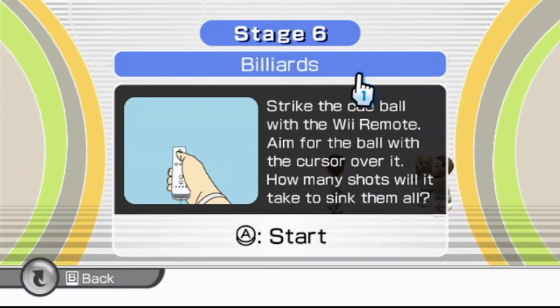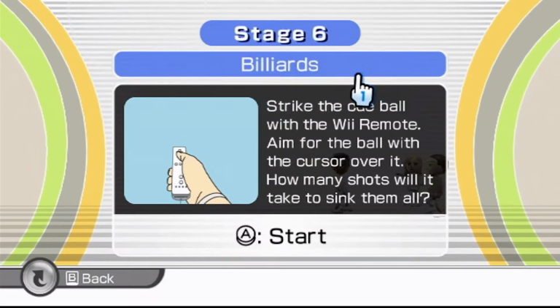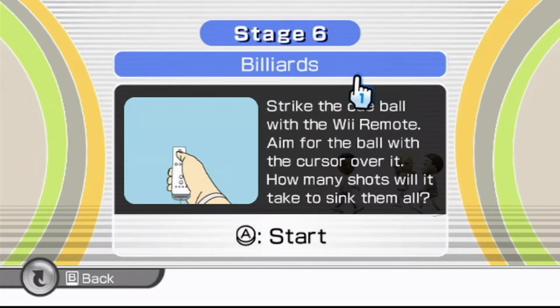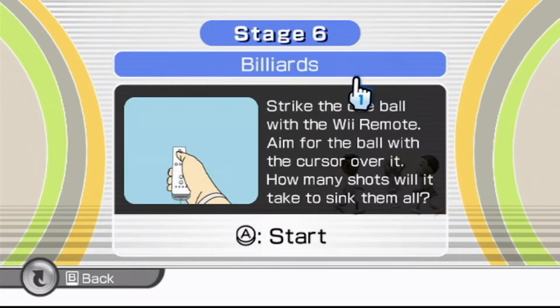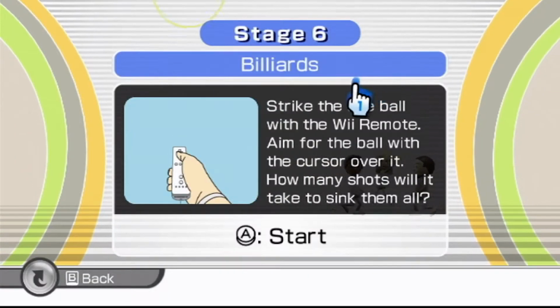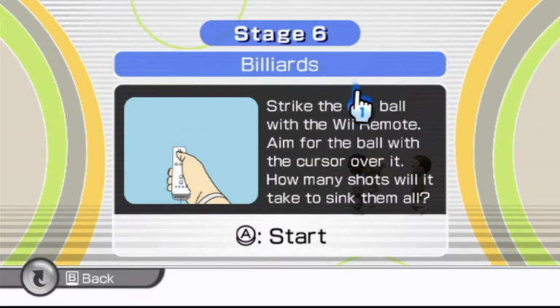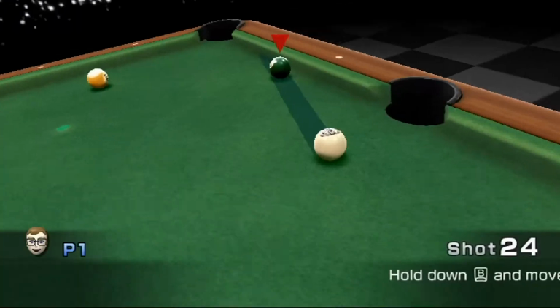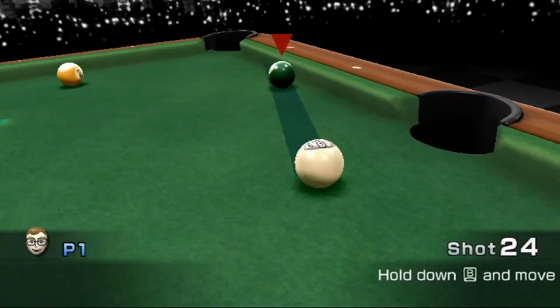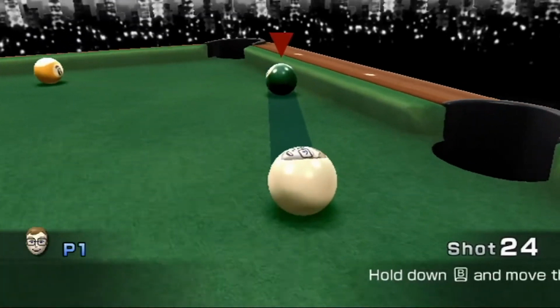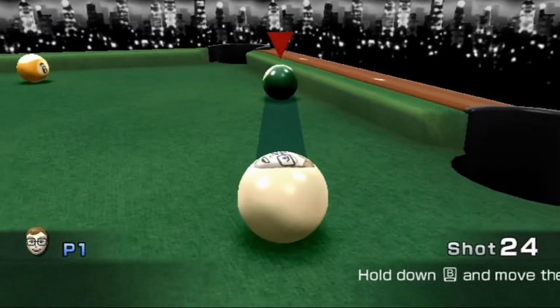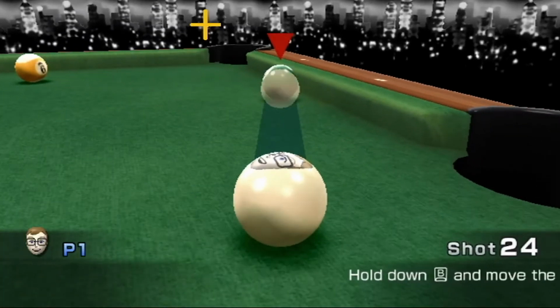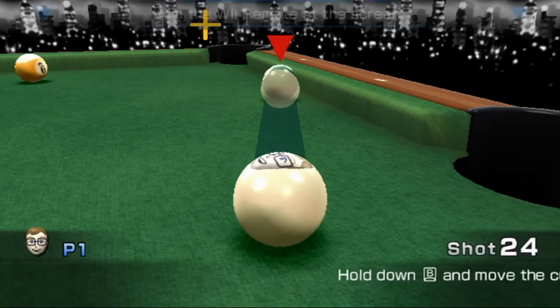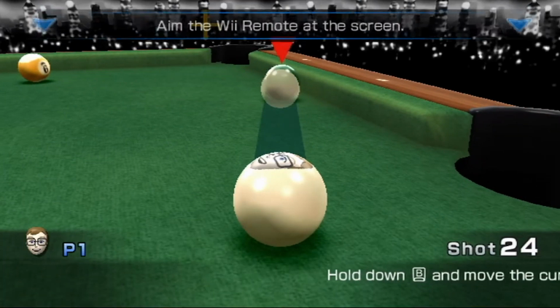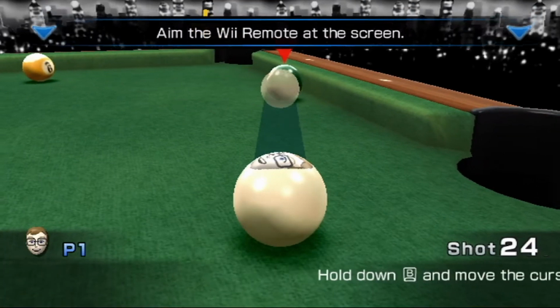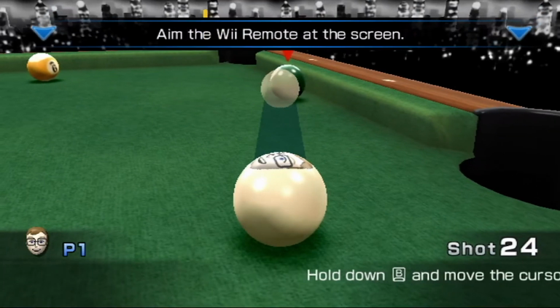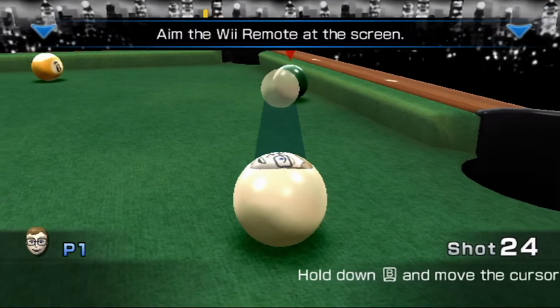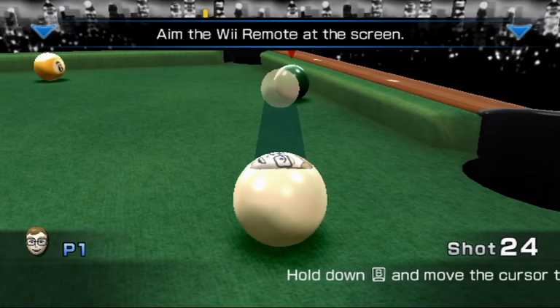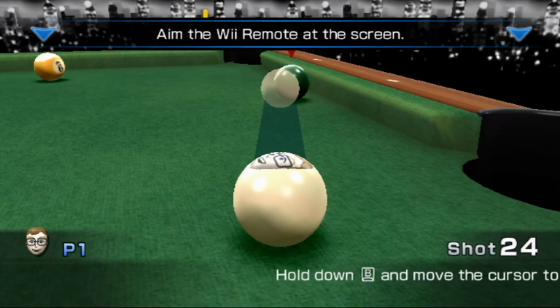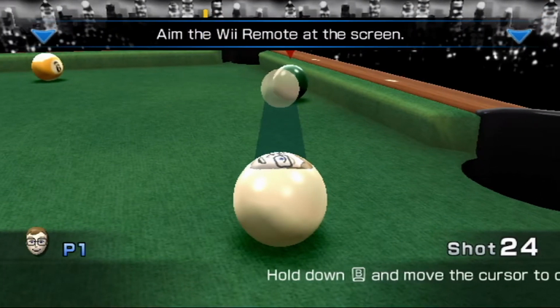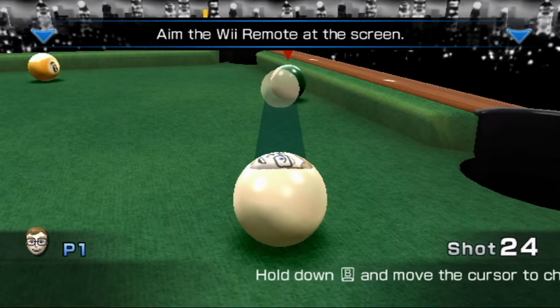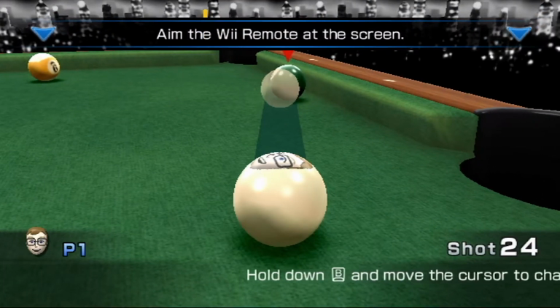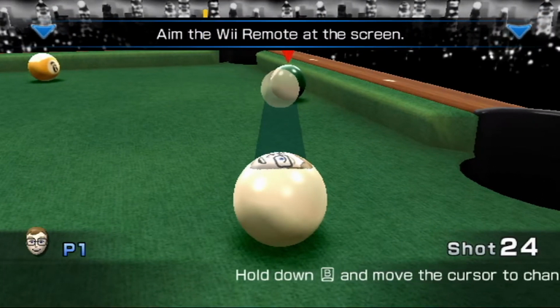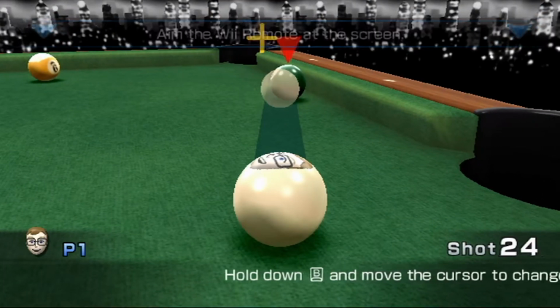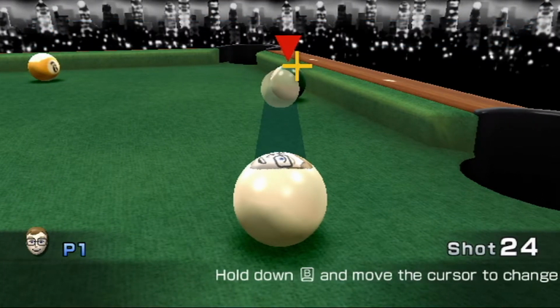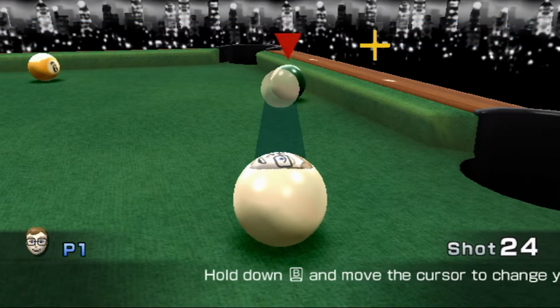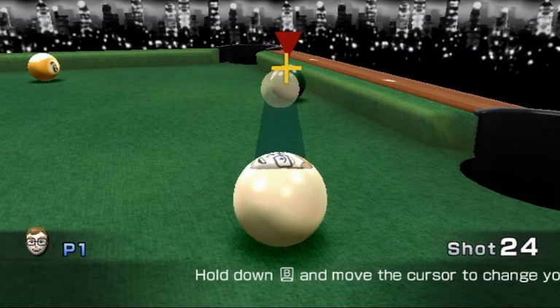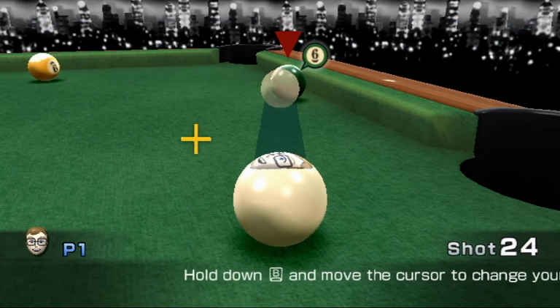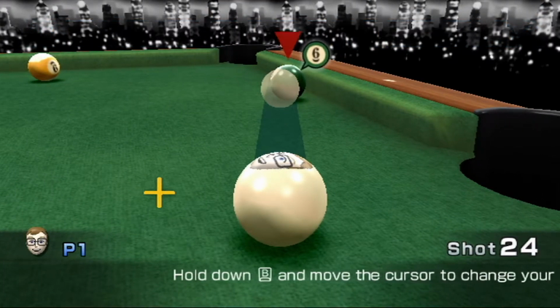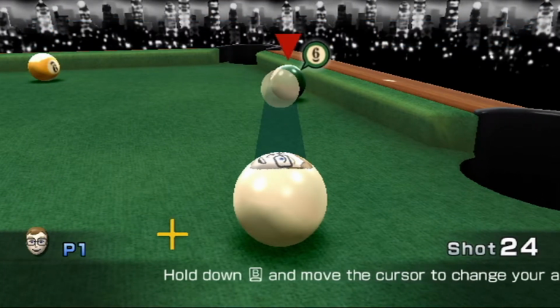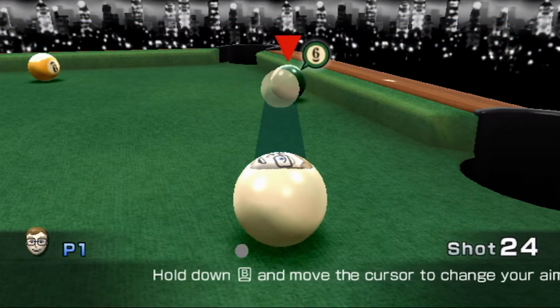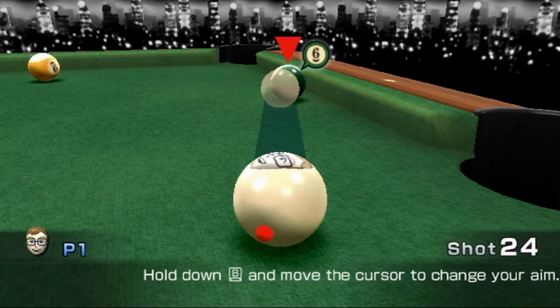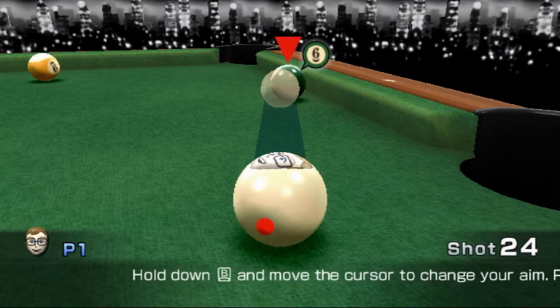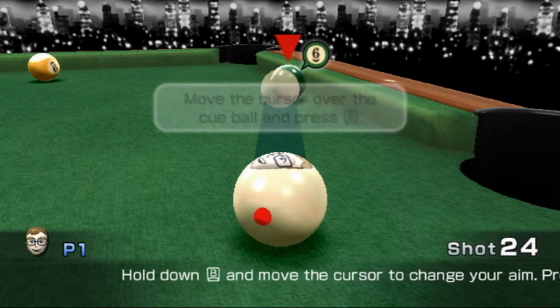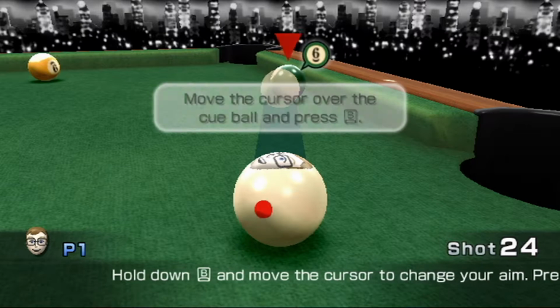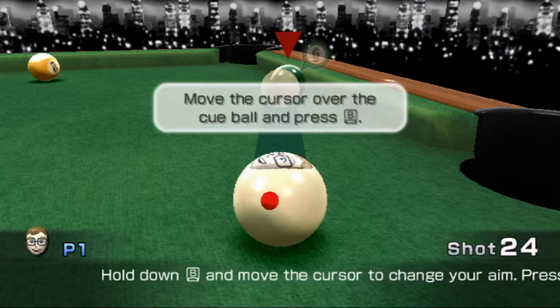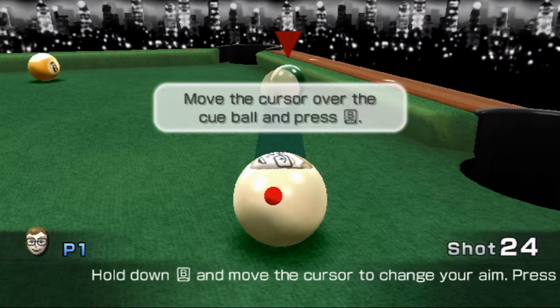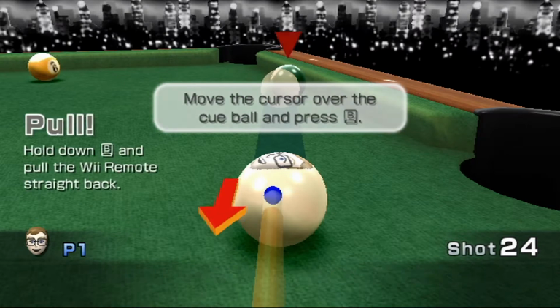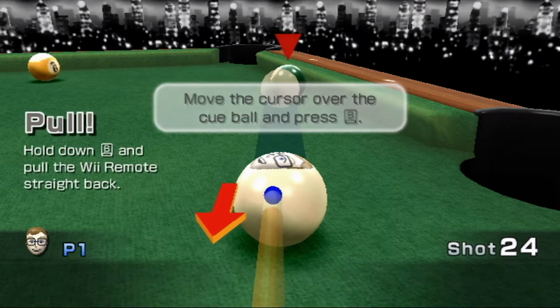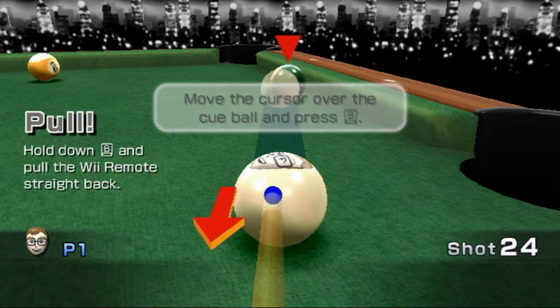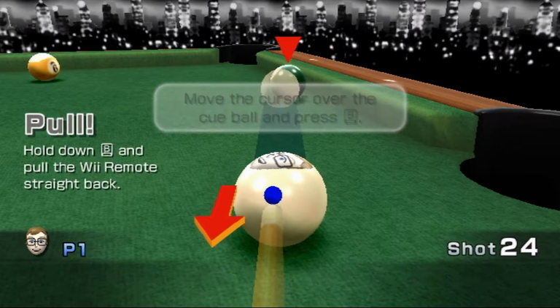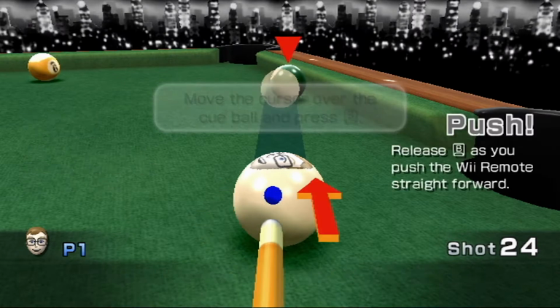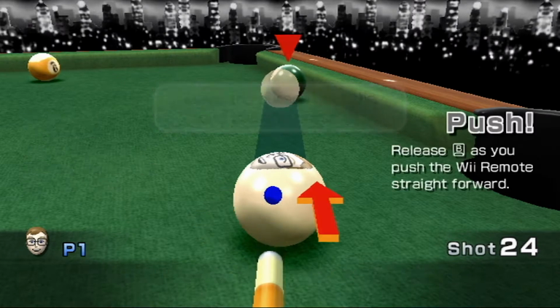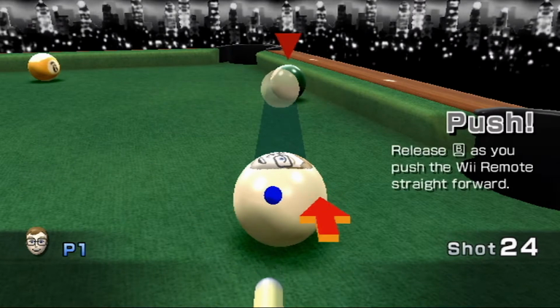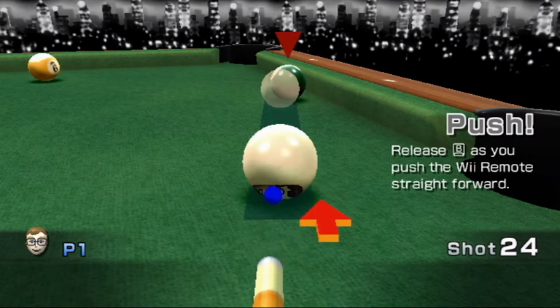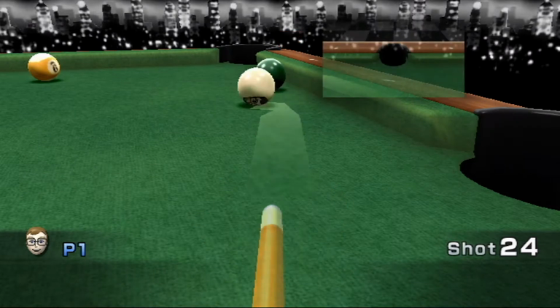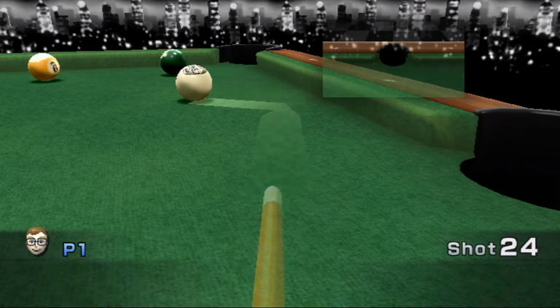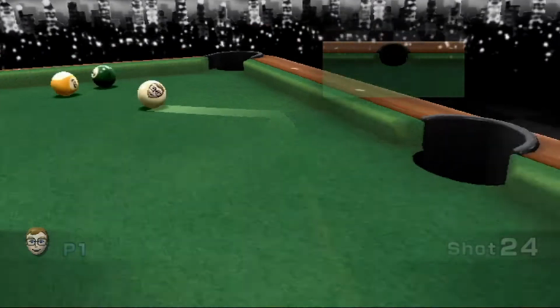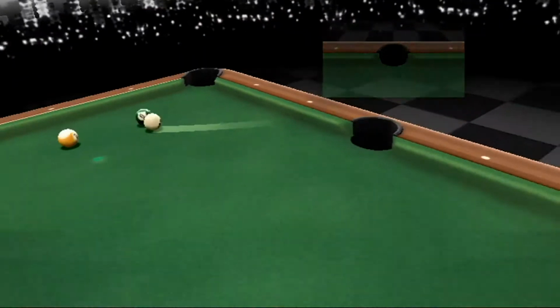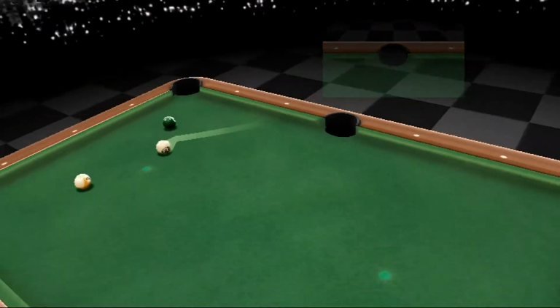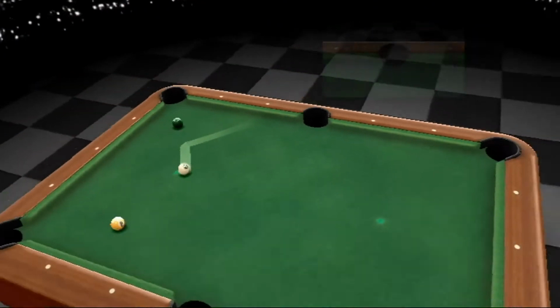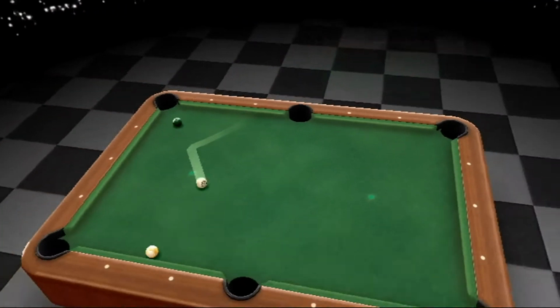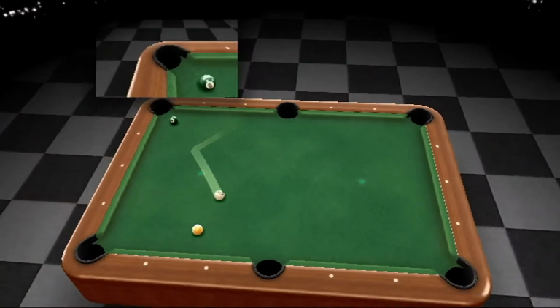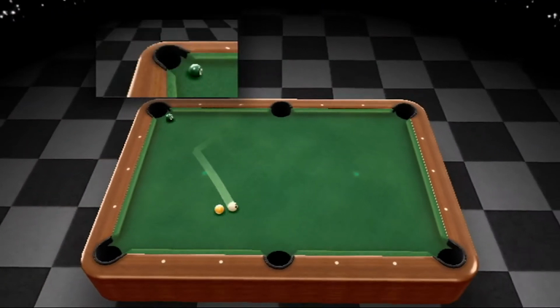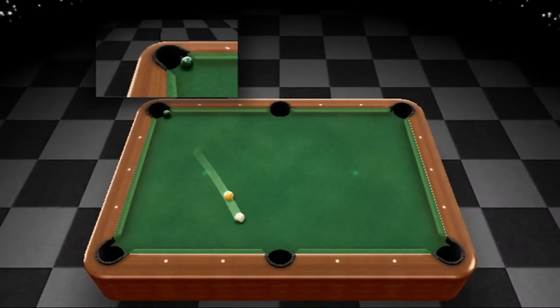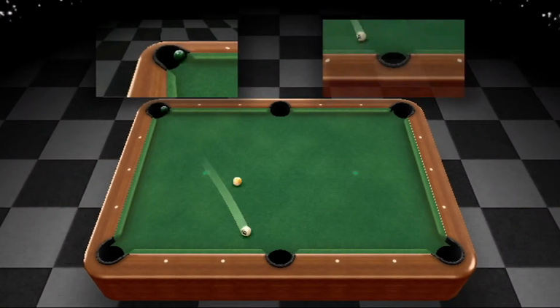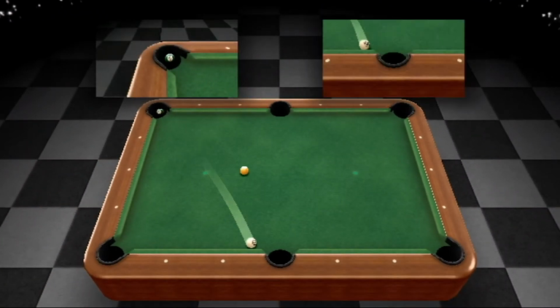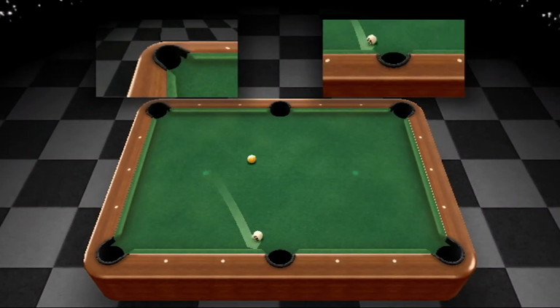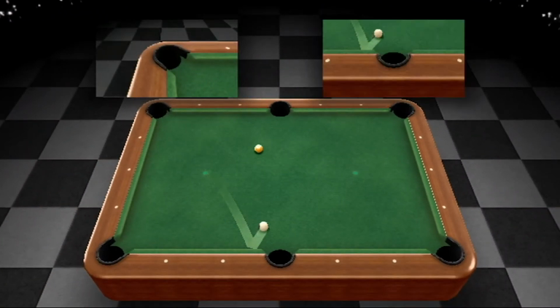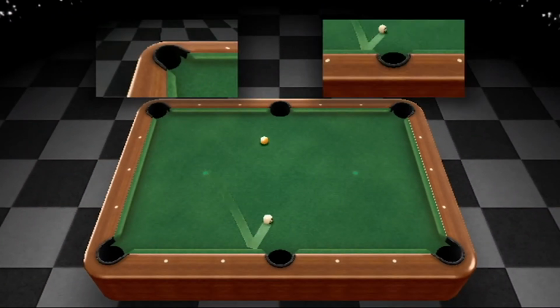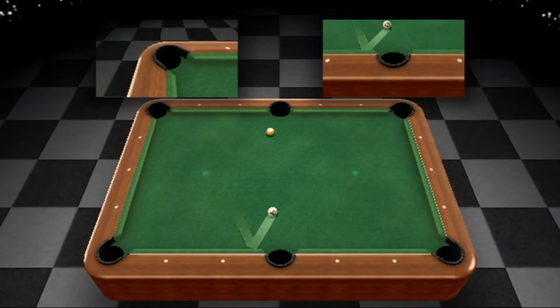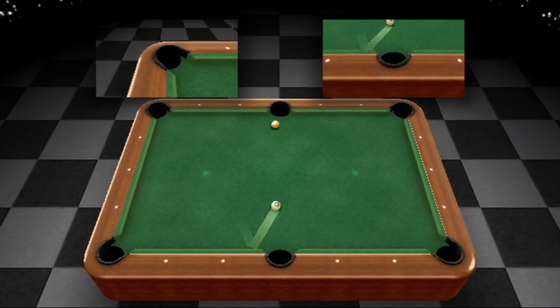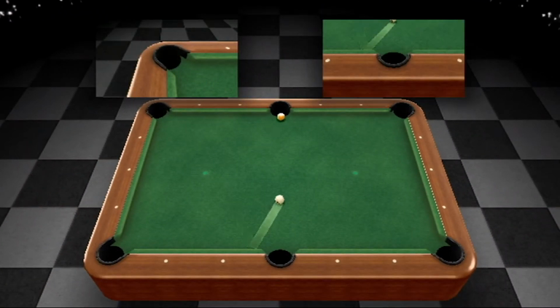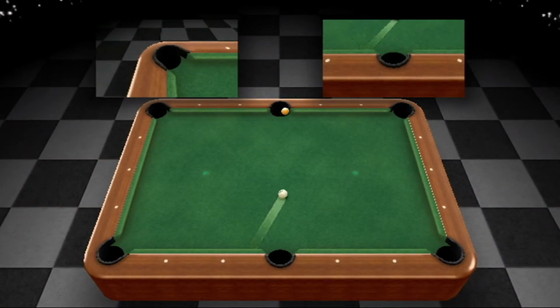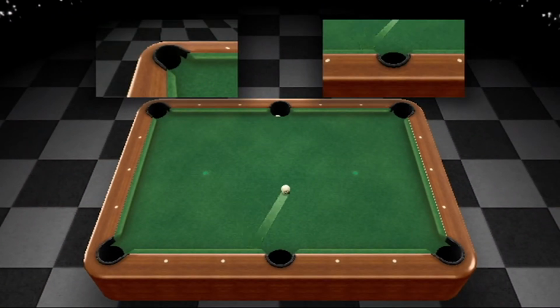Next up, Billiards. It's literally just a game of pool. You basically pull the Wii remote back and the balls go into one of the holes. And that's basically it.